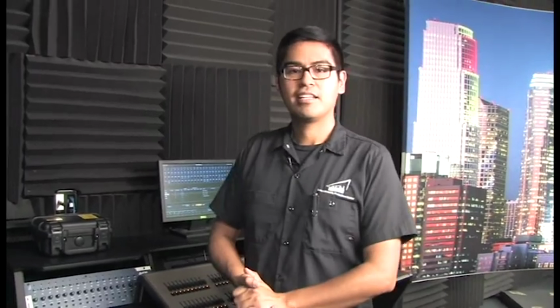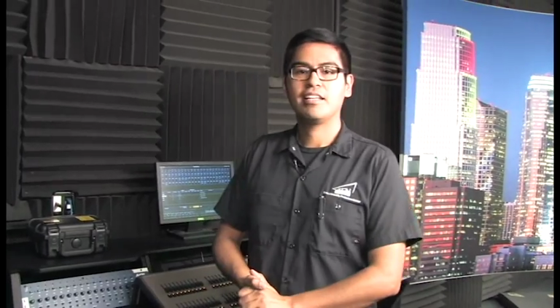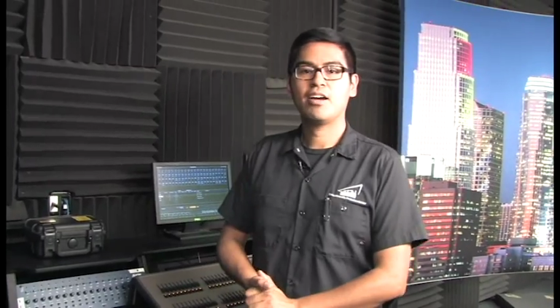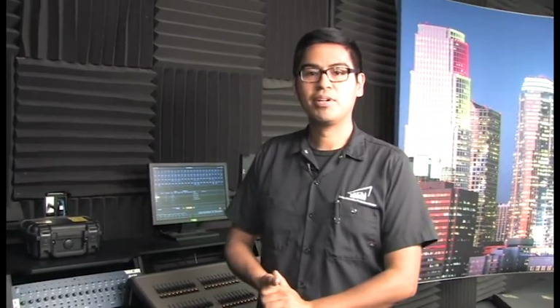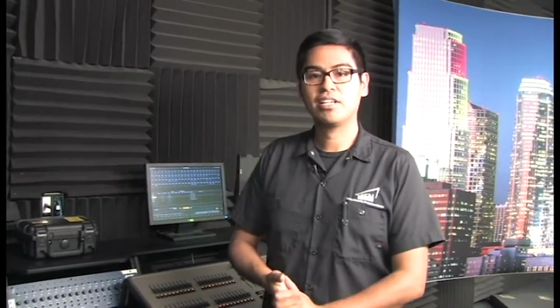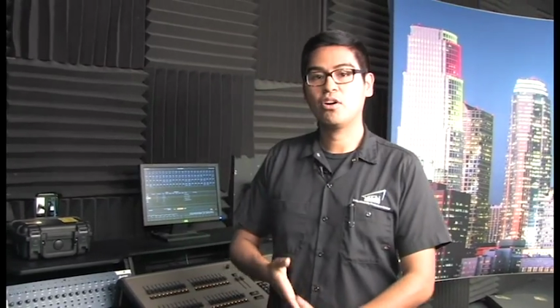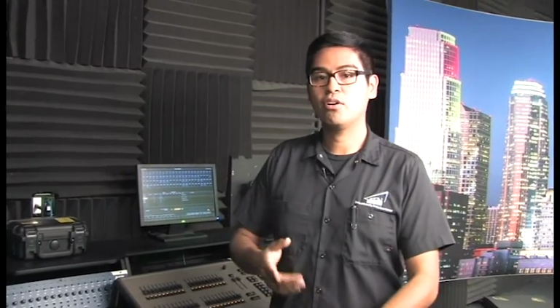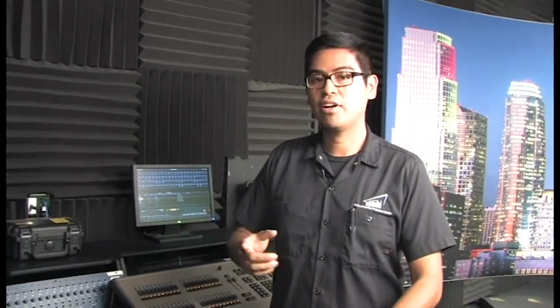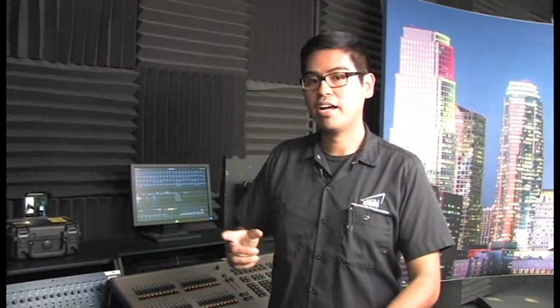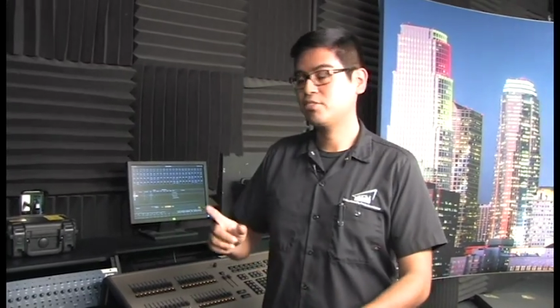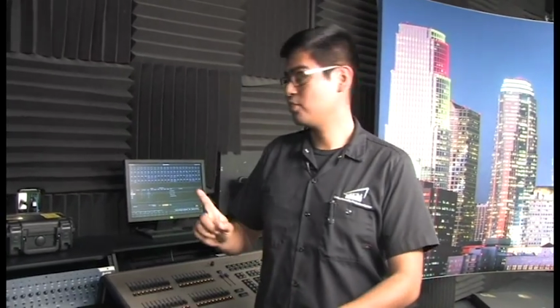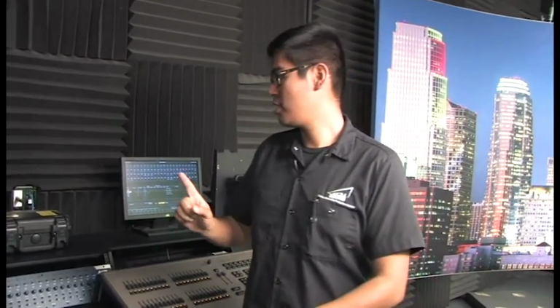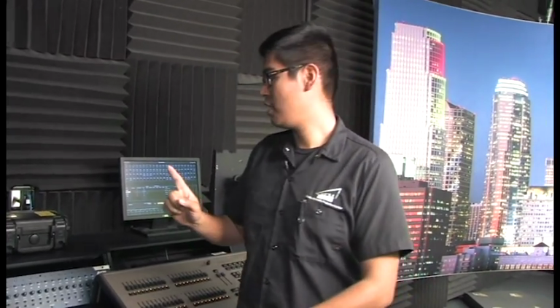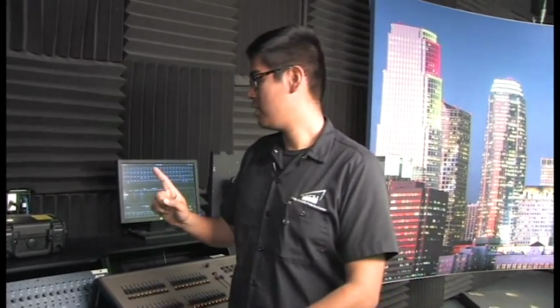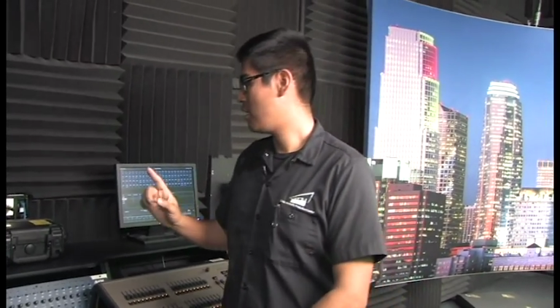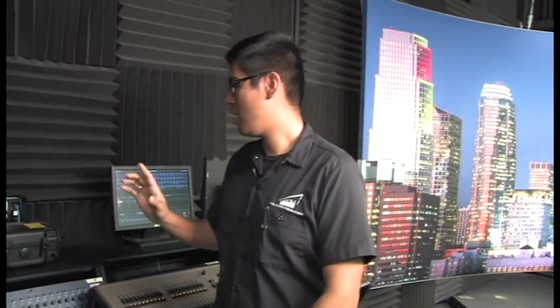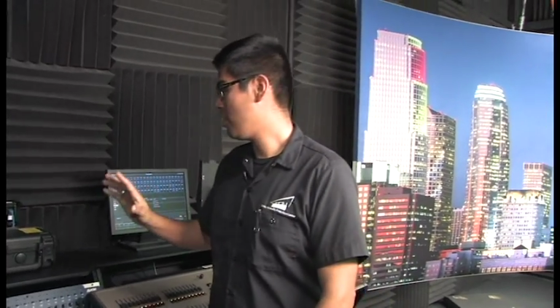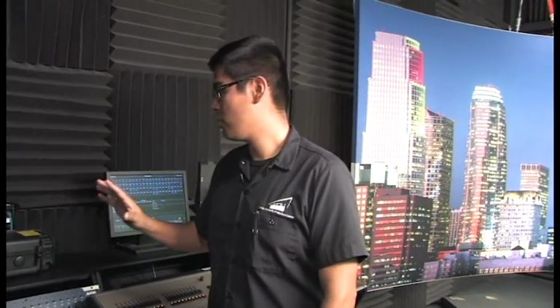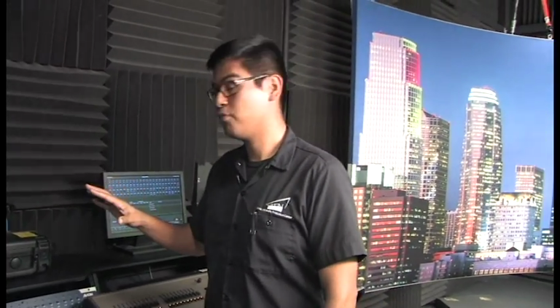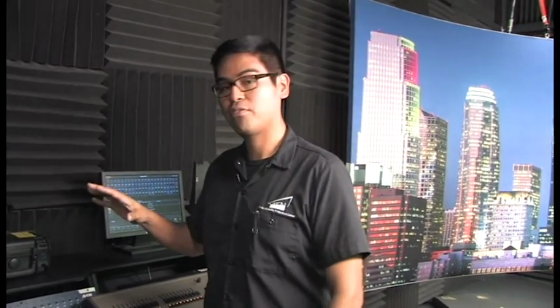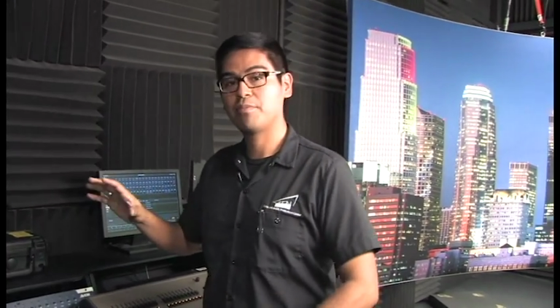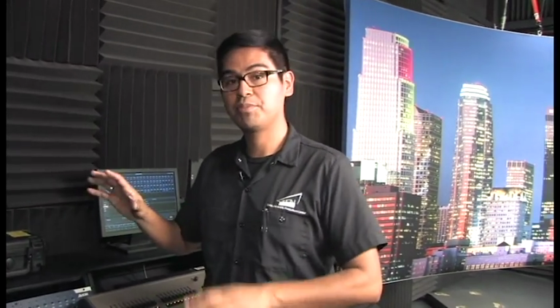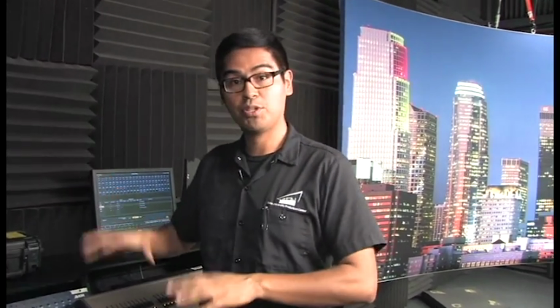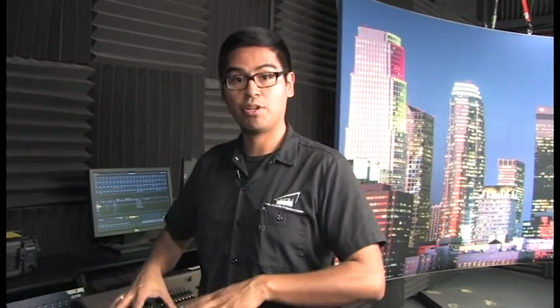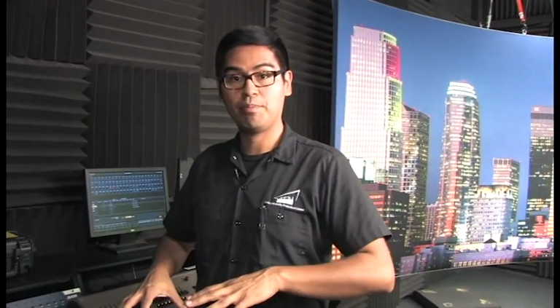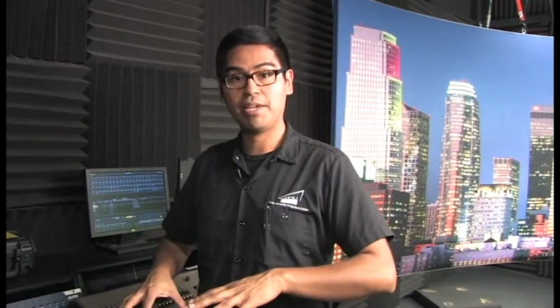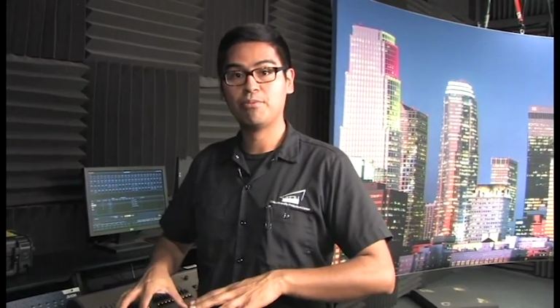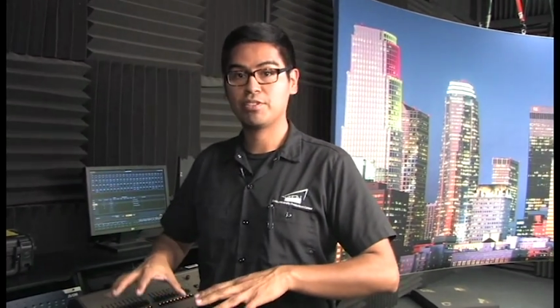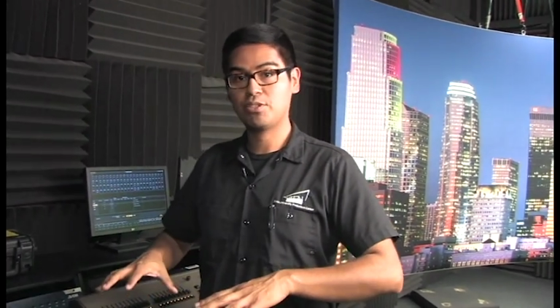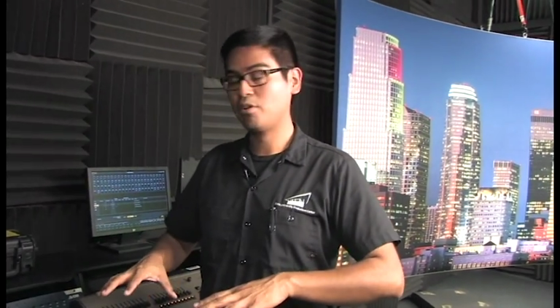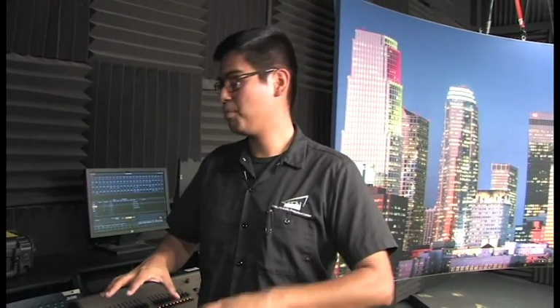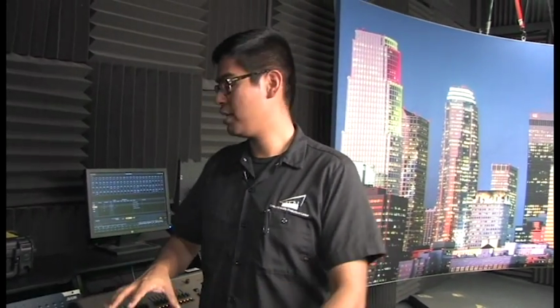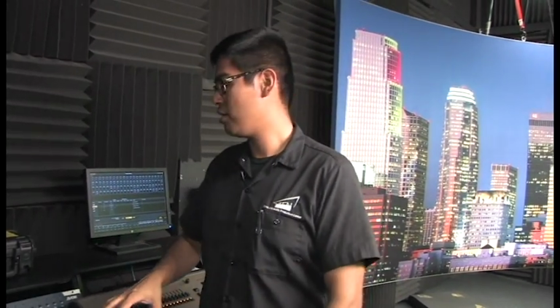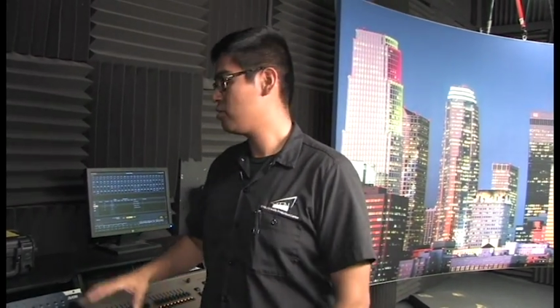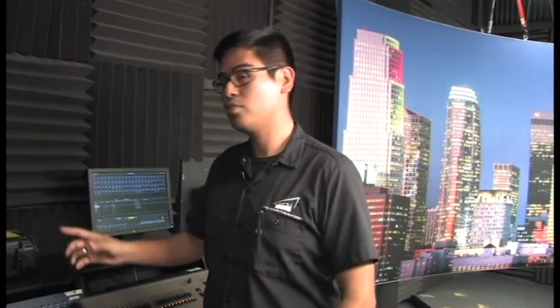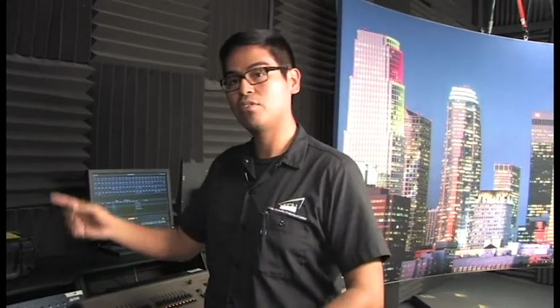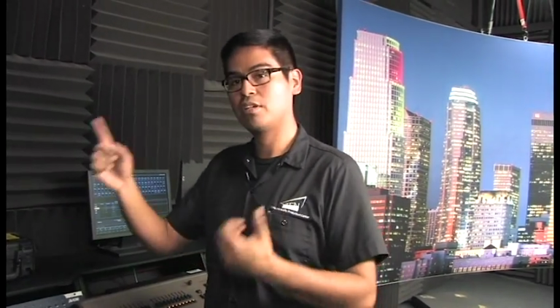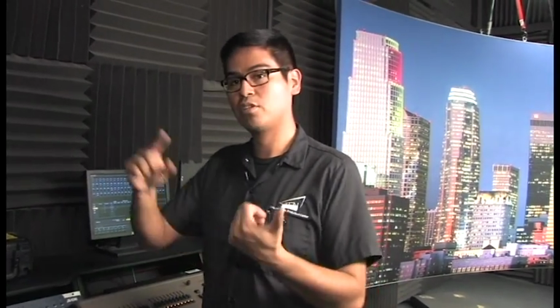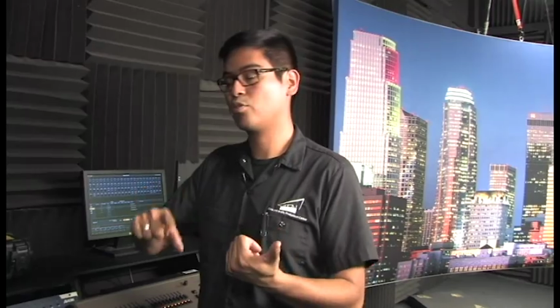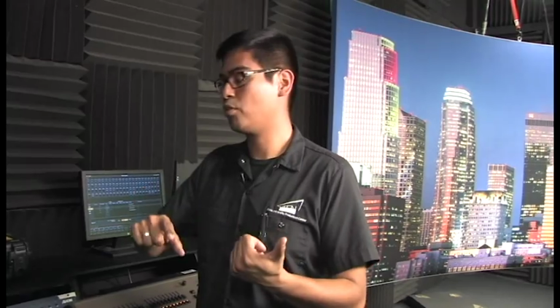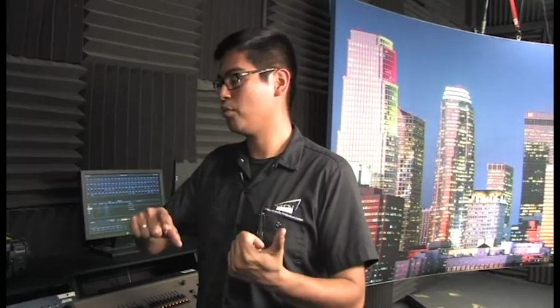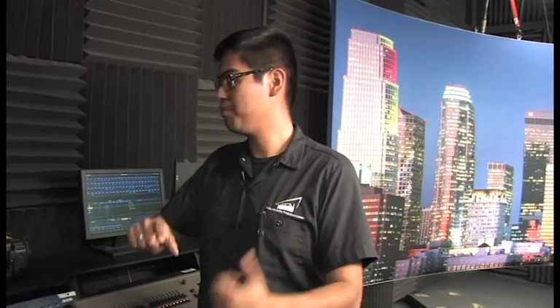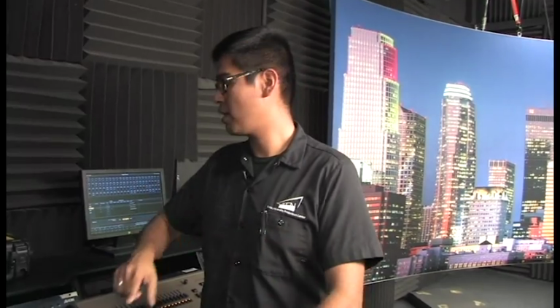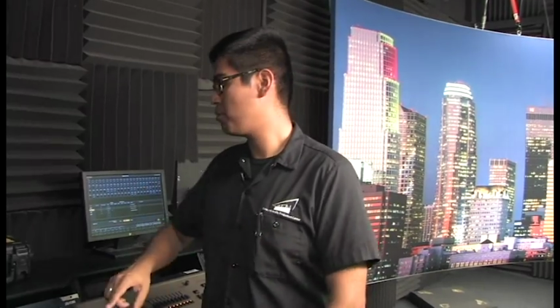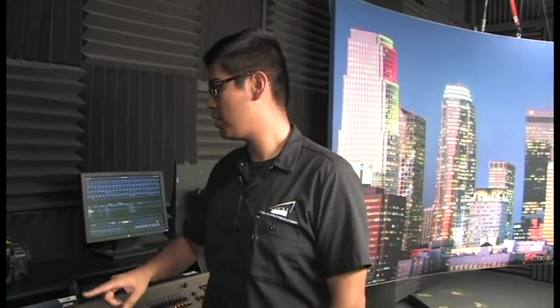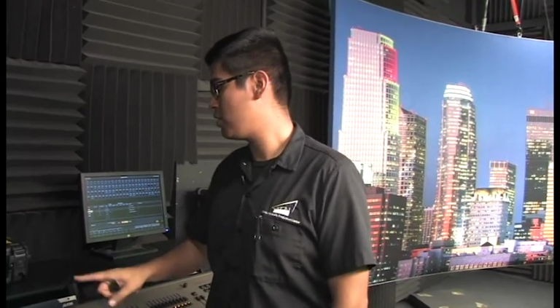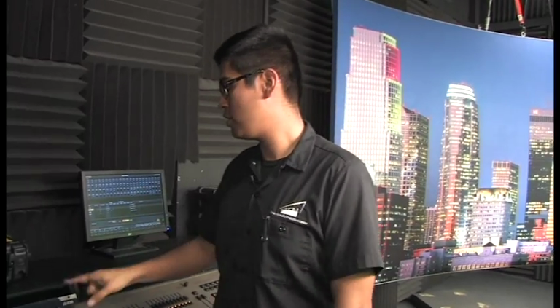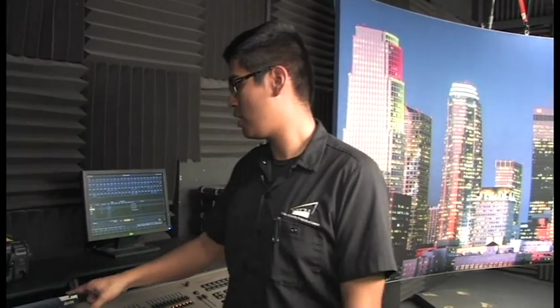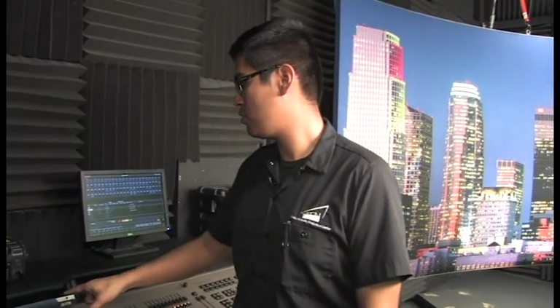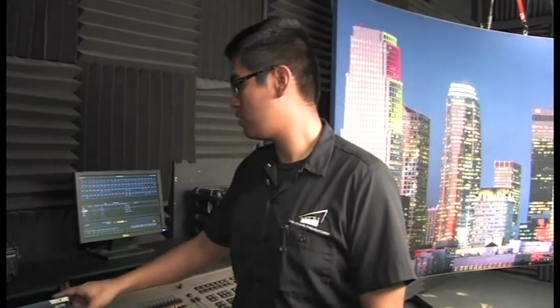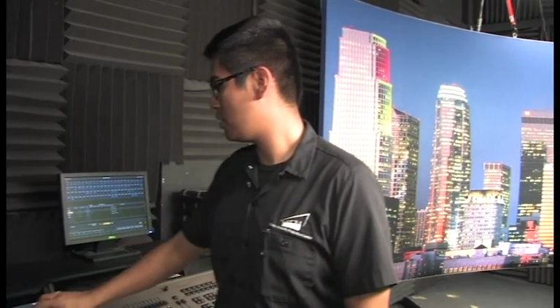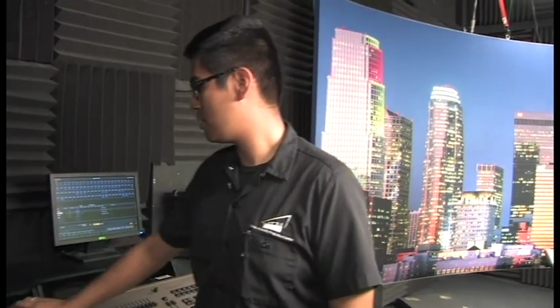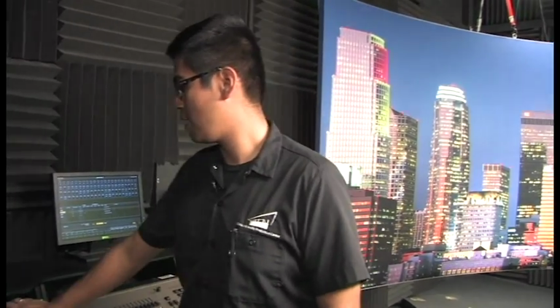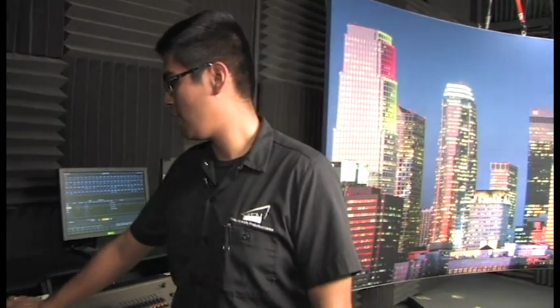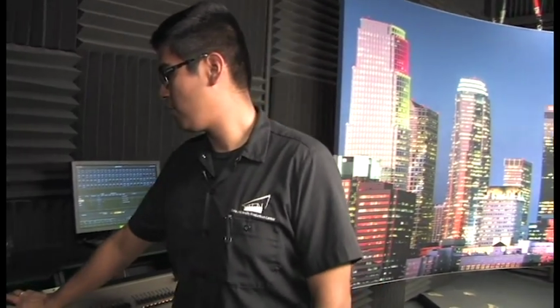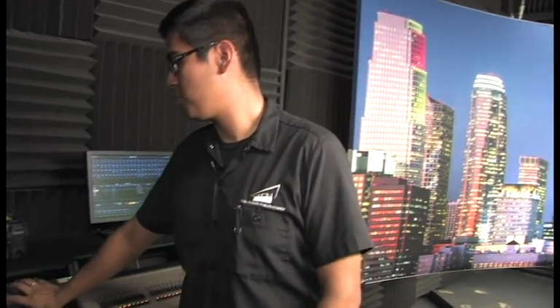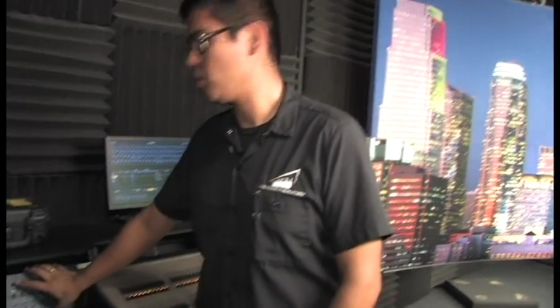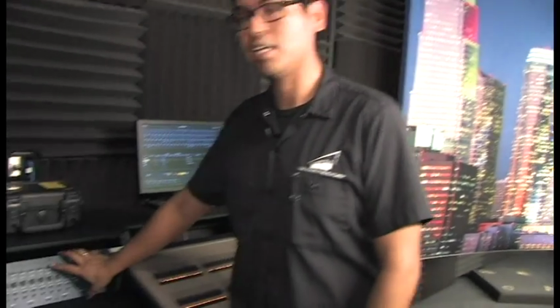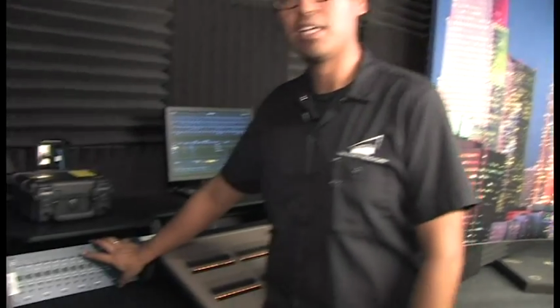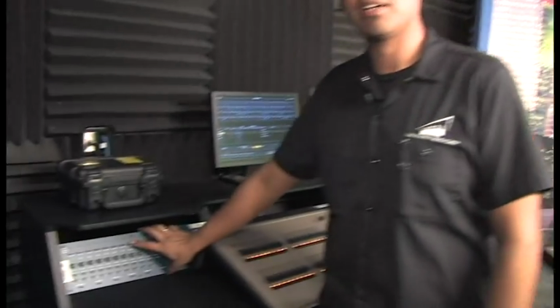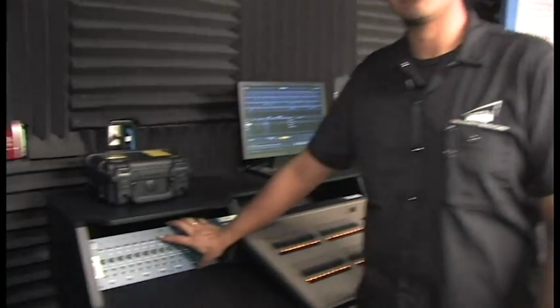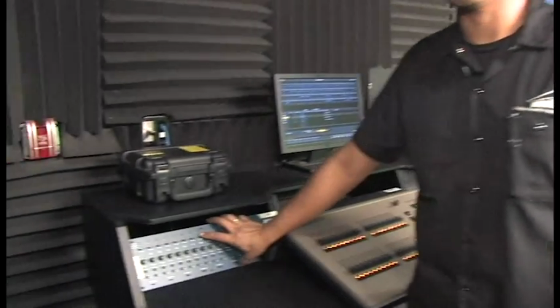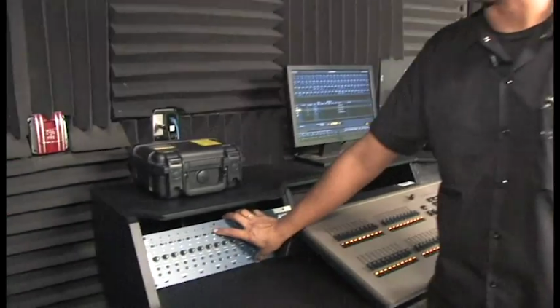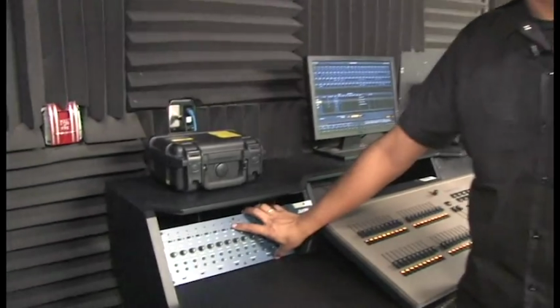Now we're going to go over how to send audio from Studio B — we're in Studio B now — to the control room. We're going to do that using this ABM unit here at the desk.